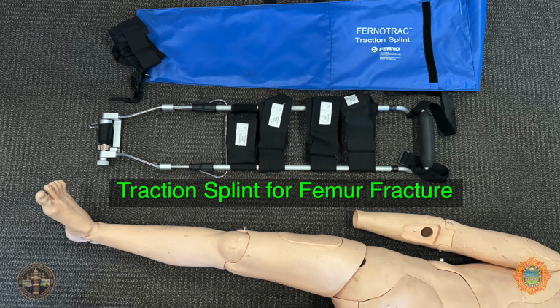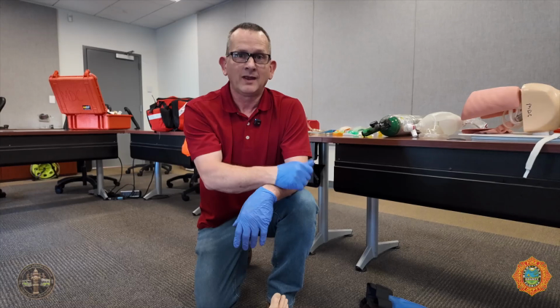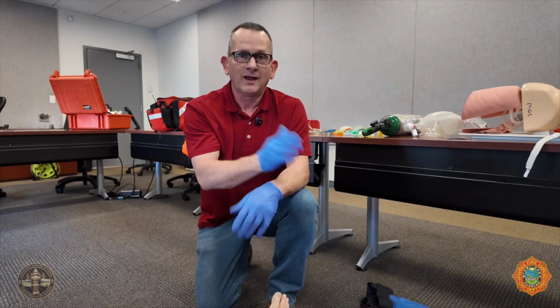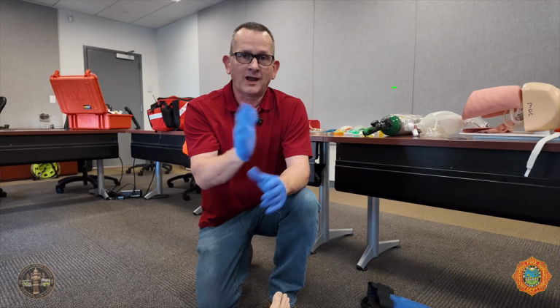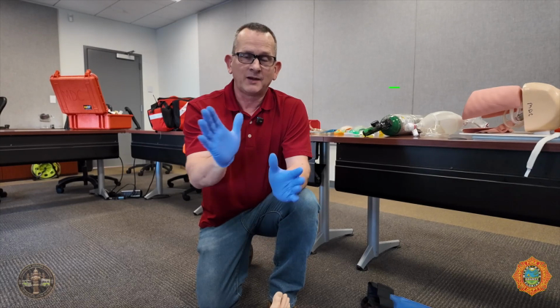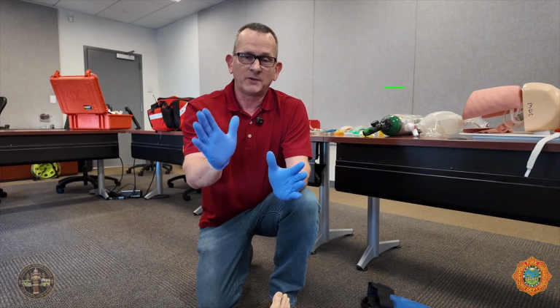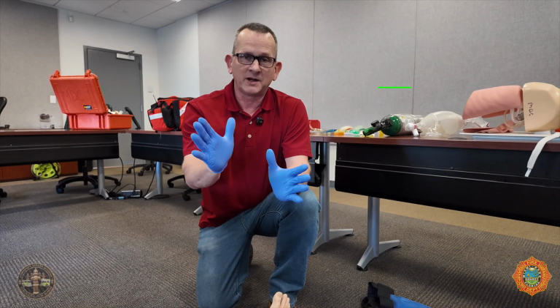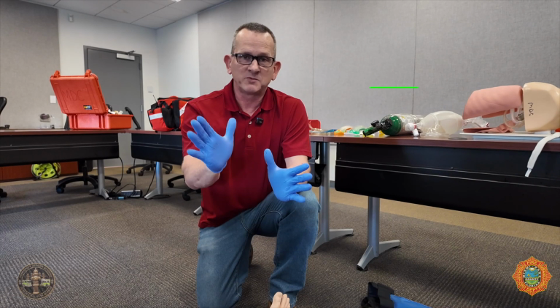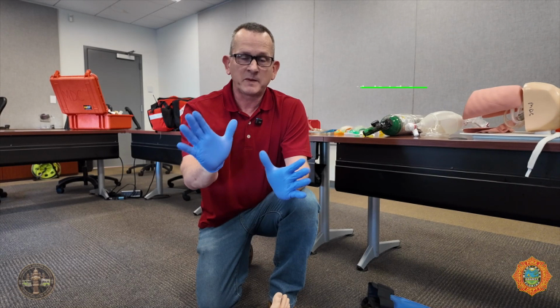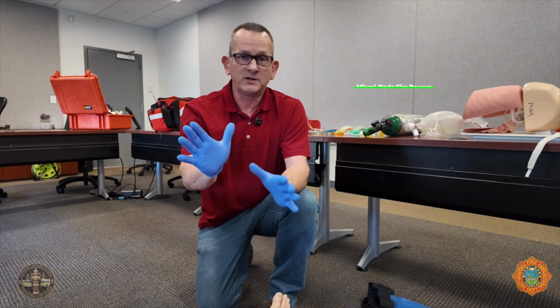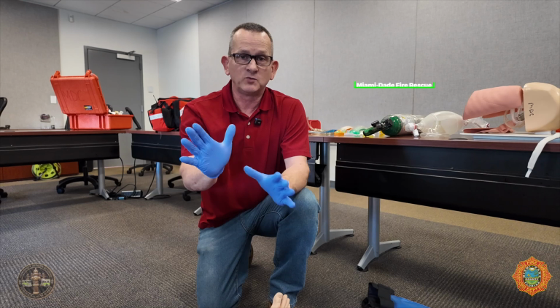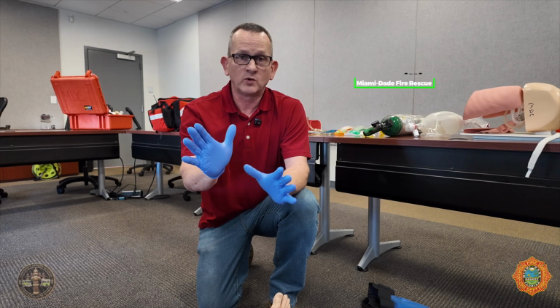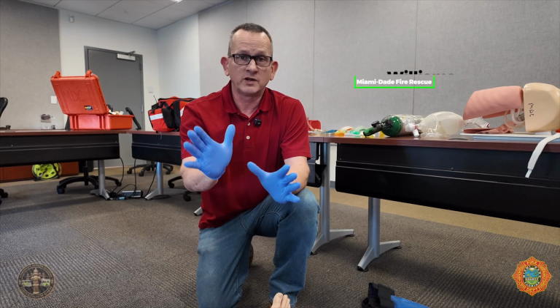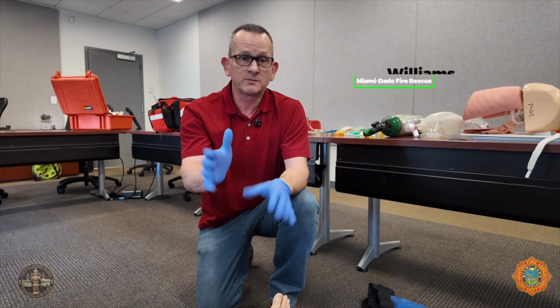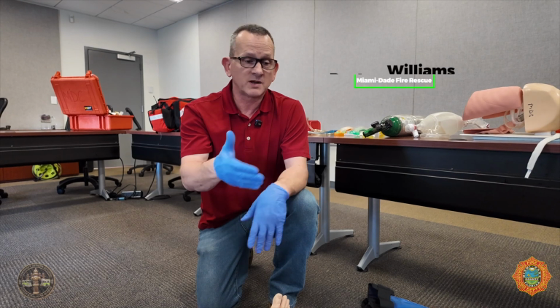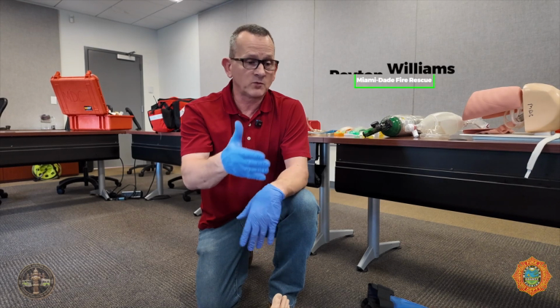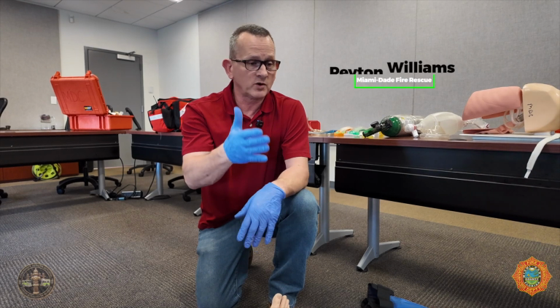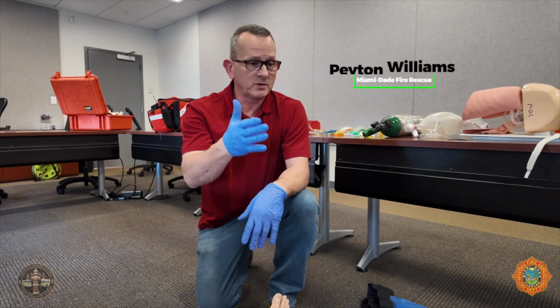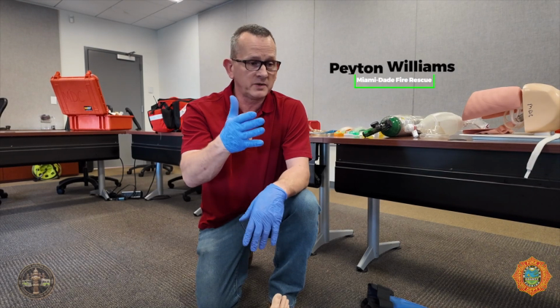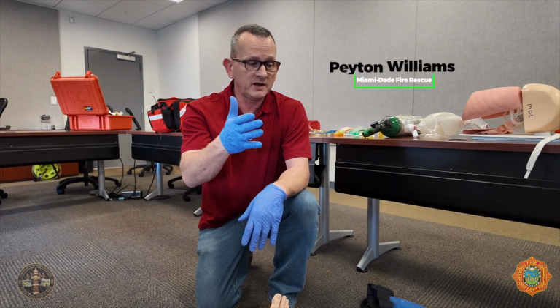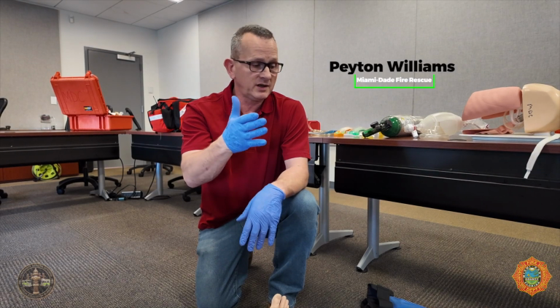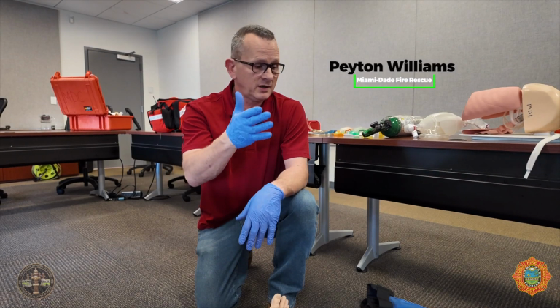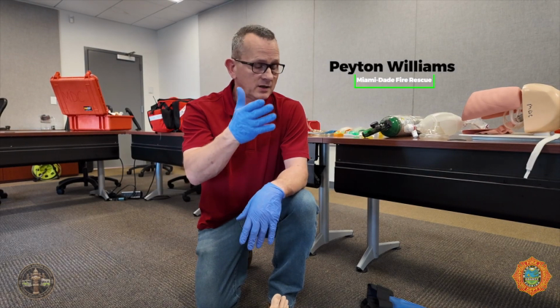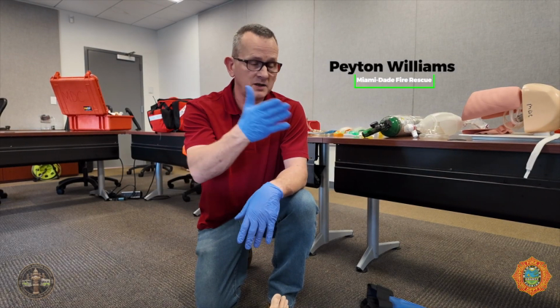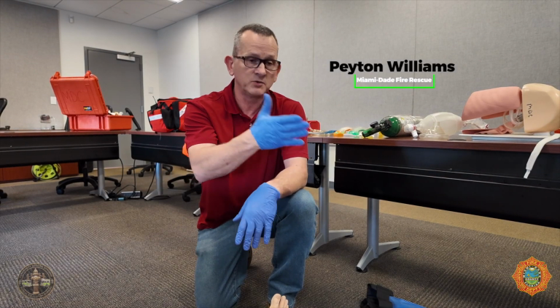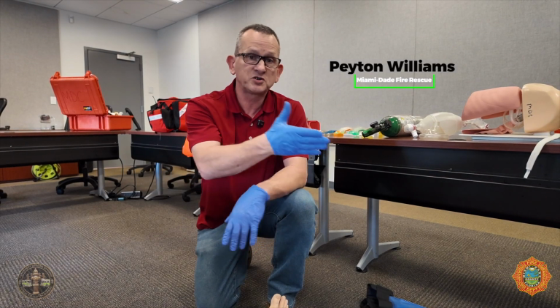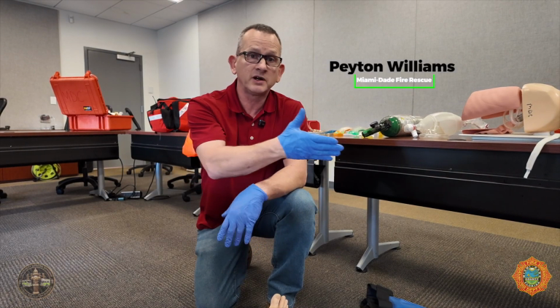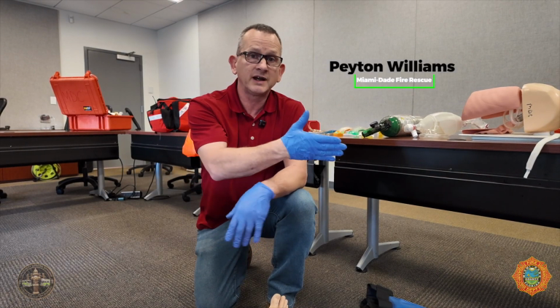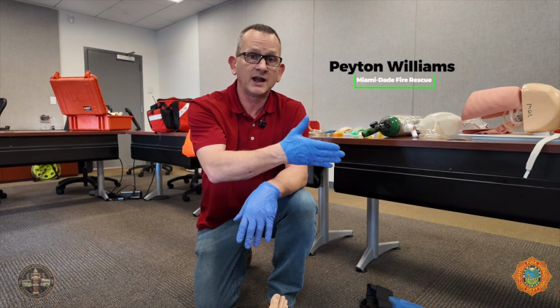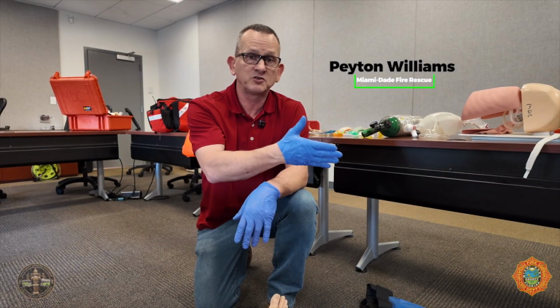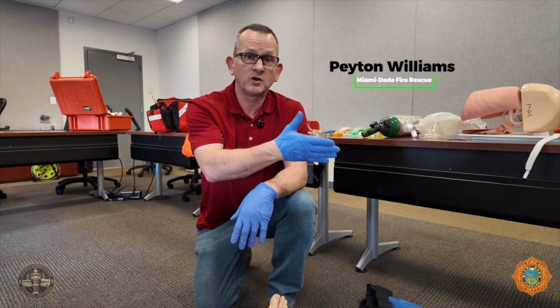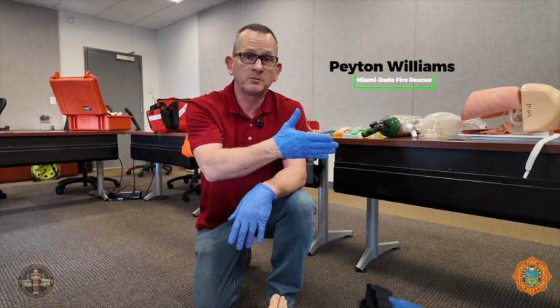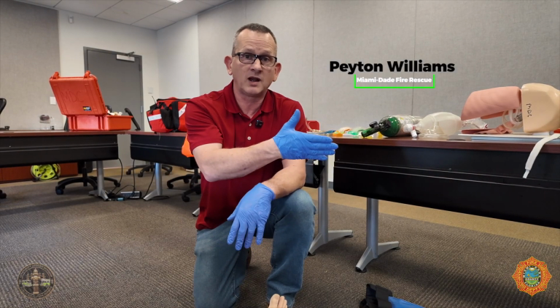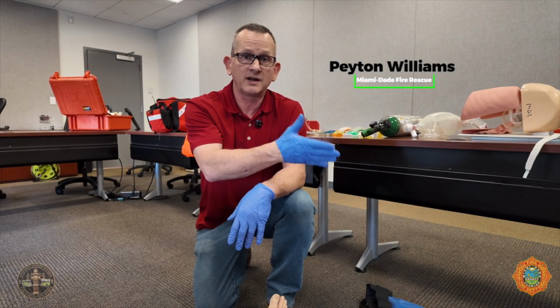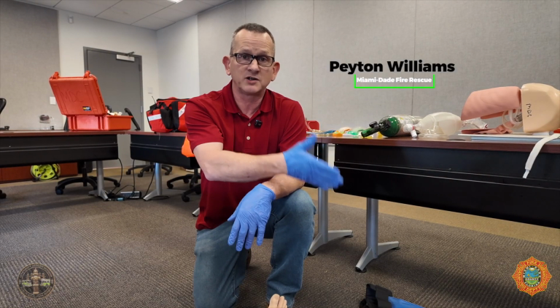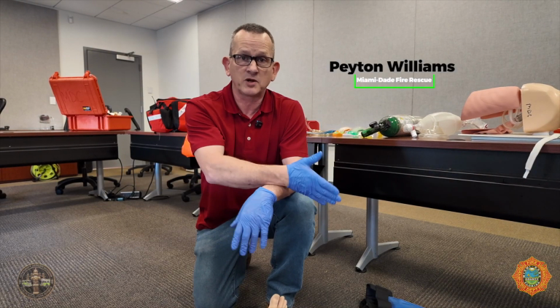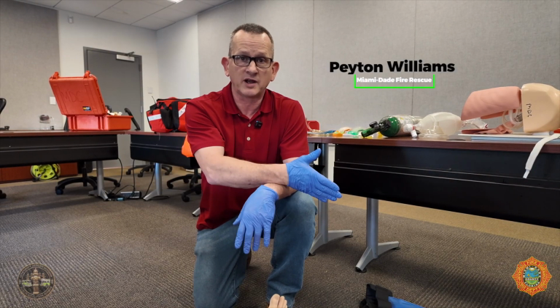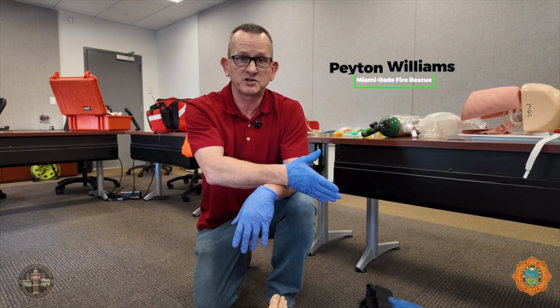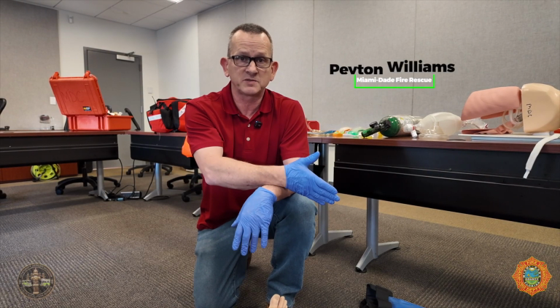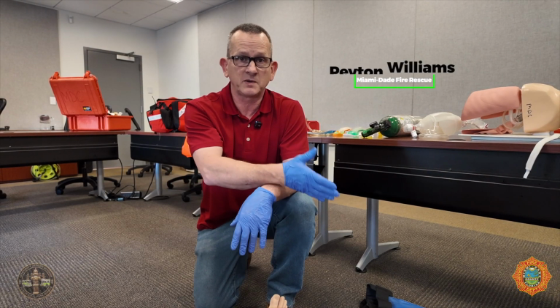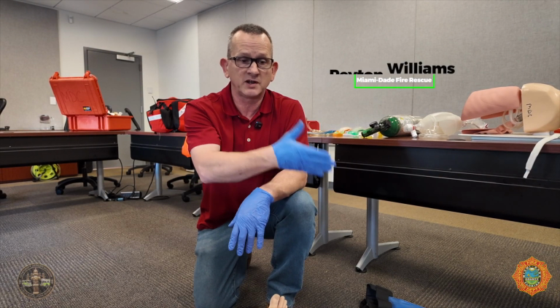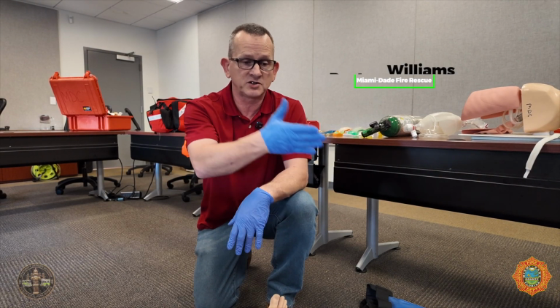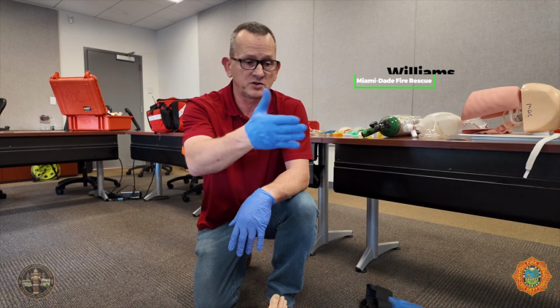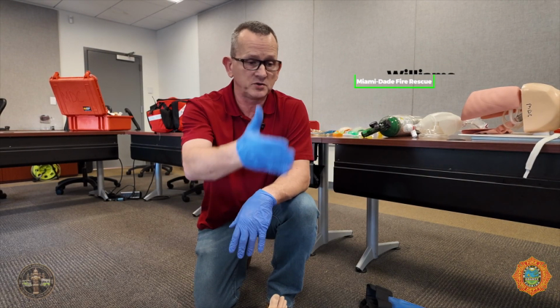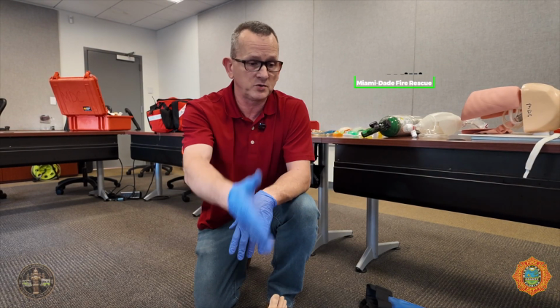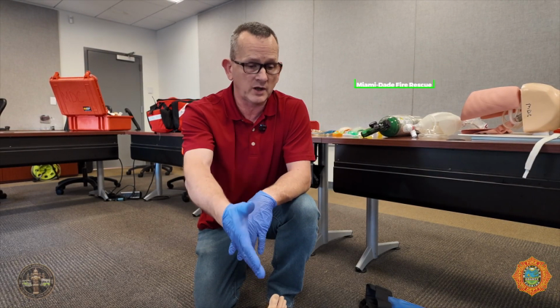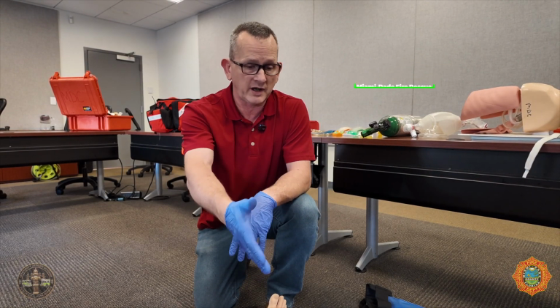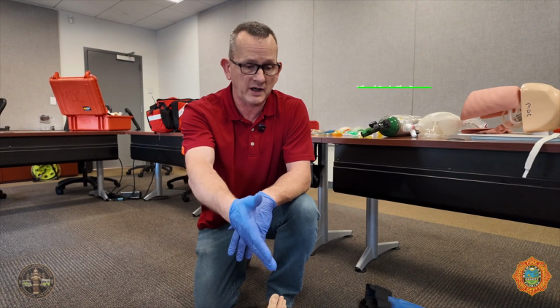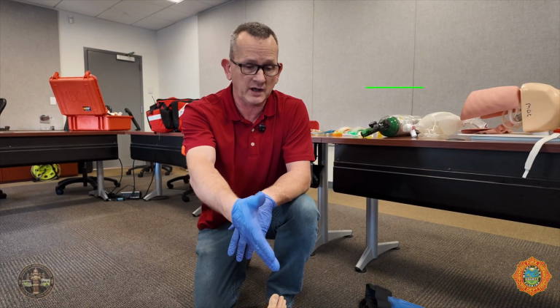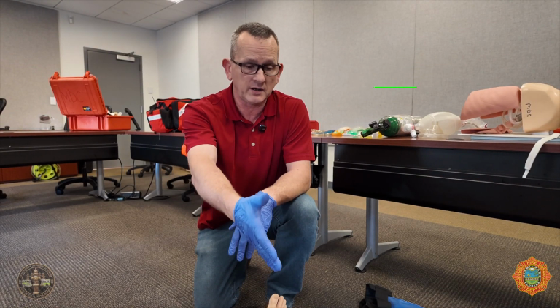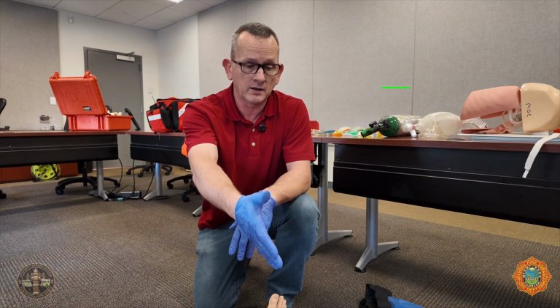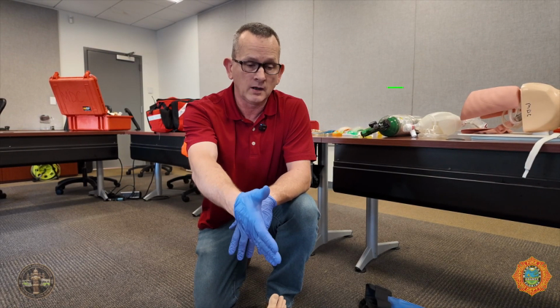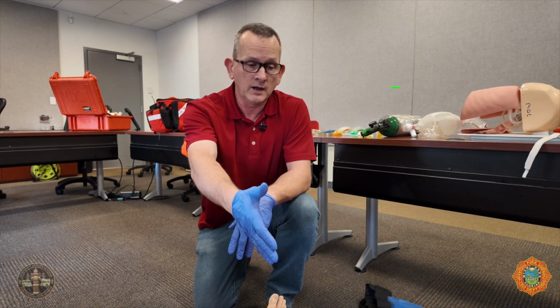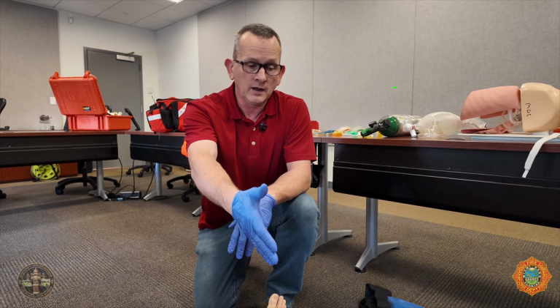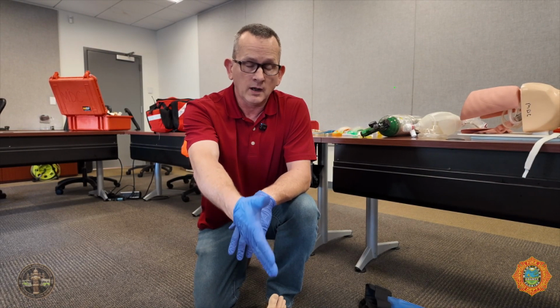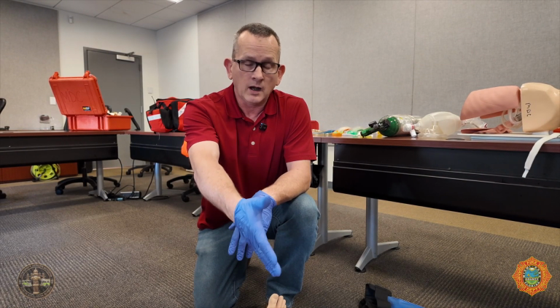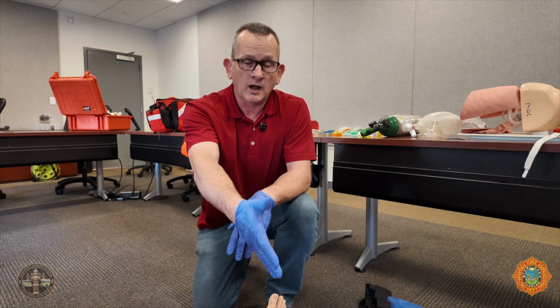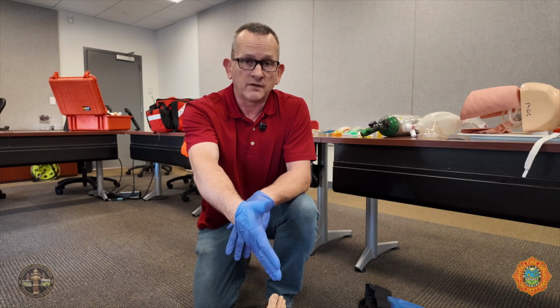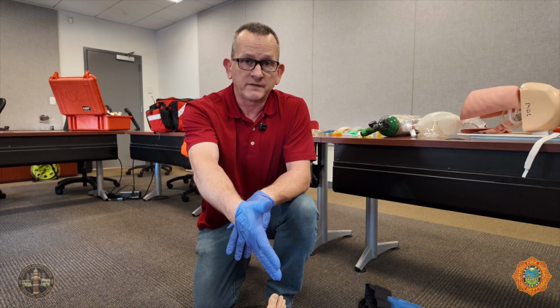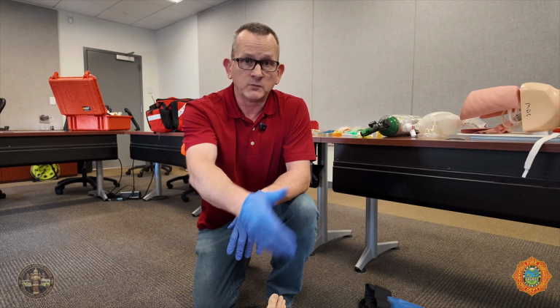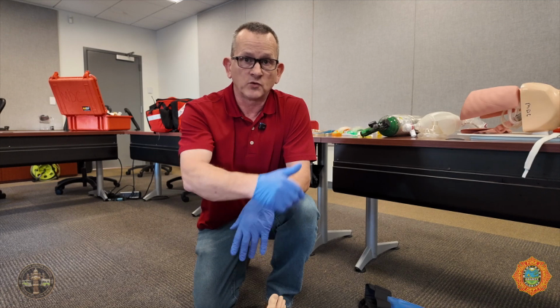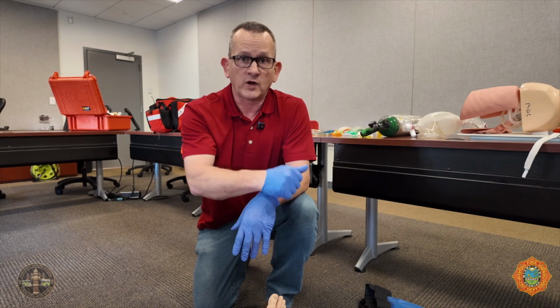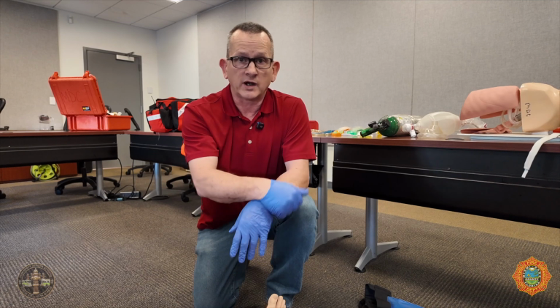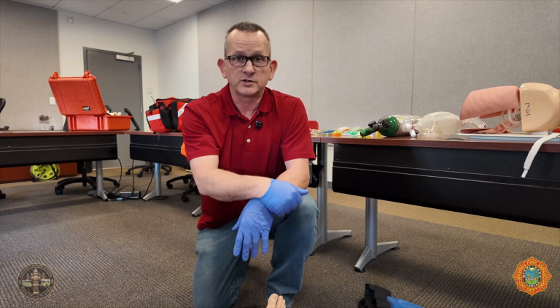Hi, my name is Peyton Williams. I'm going to be demonstrating how to apply the Traction Splint to a femur fracture.